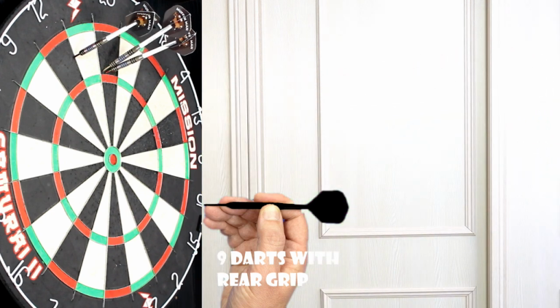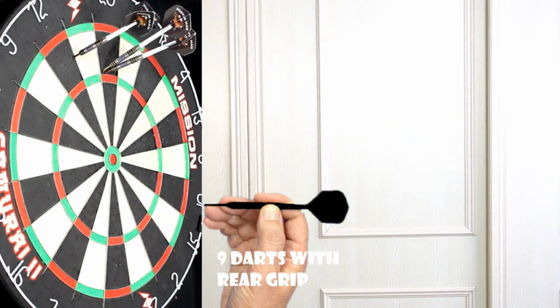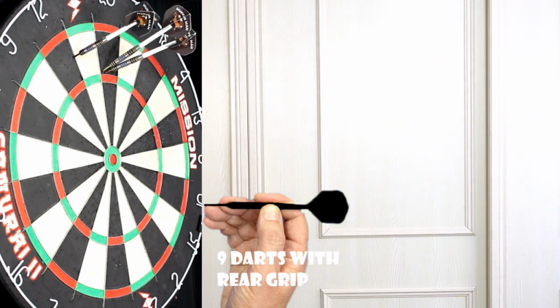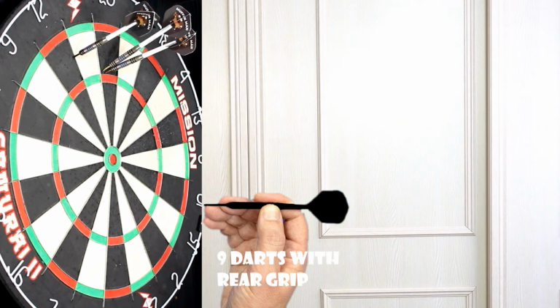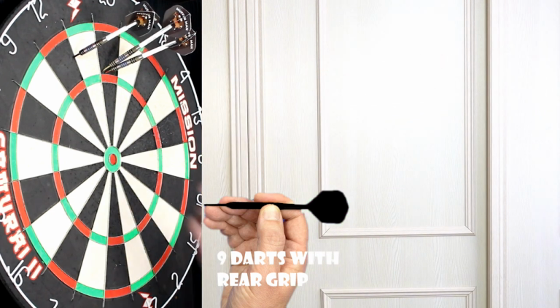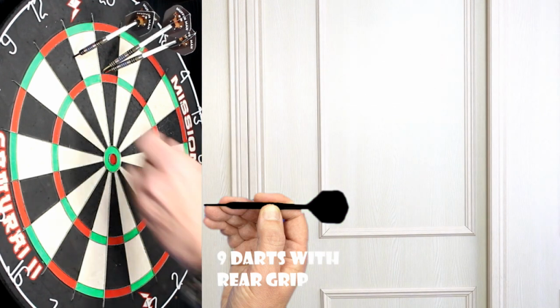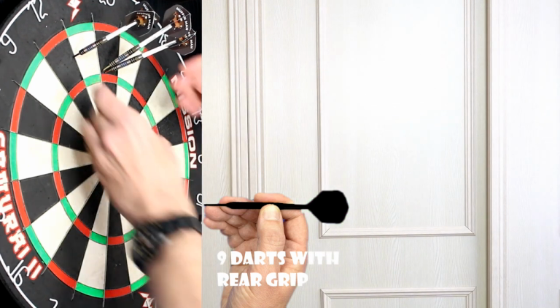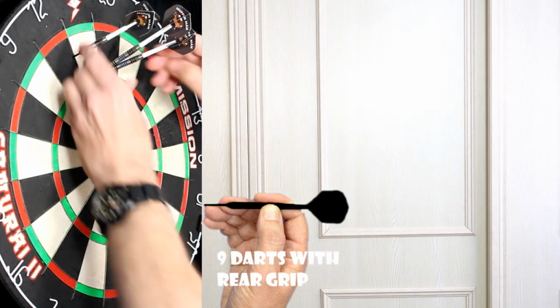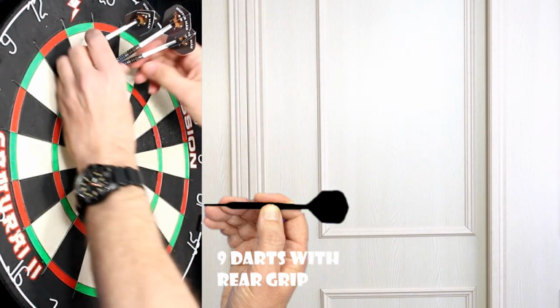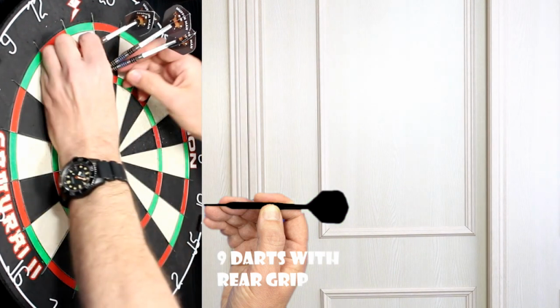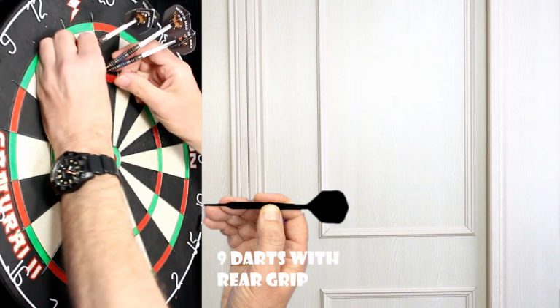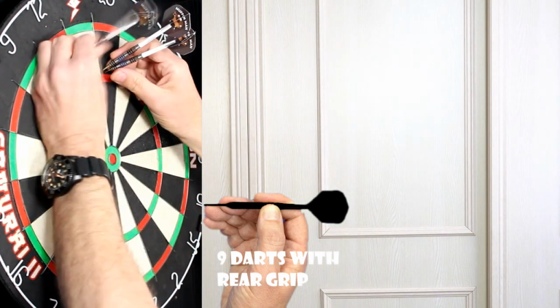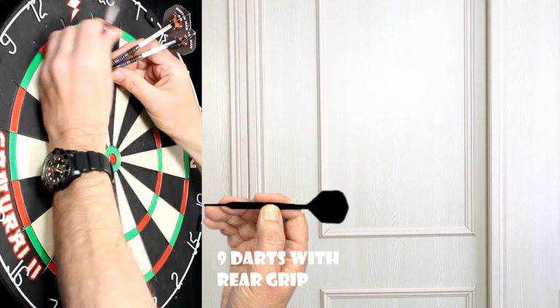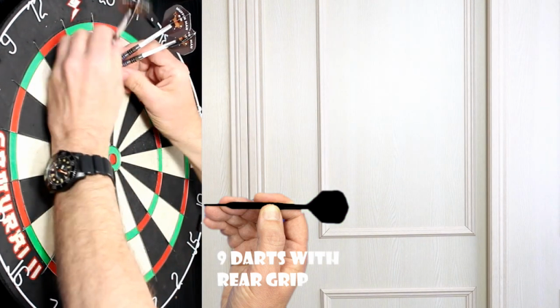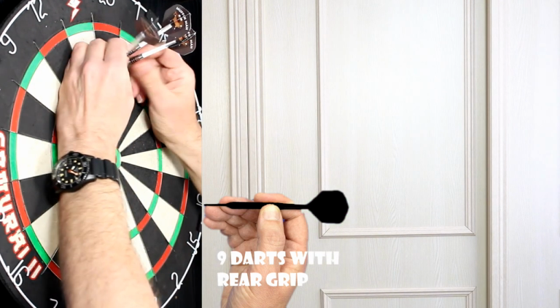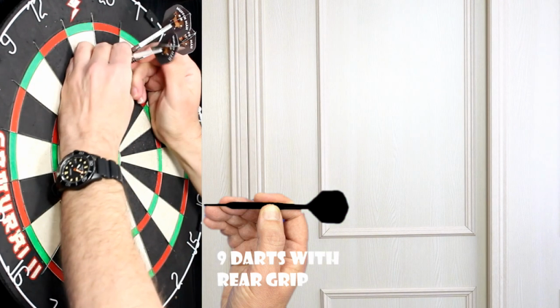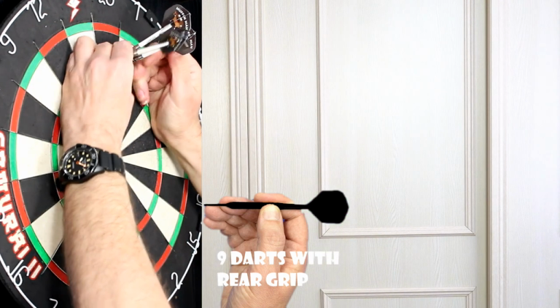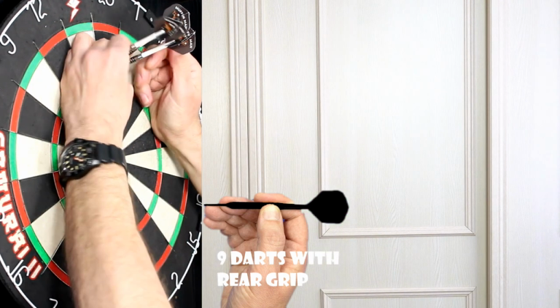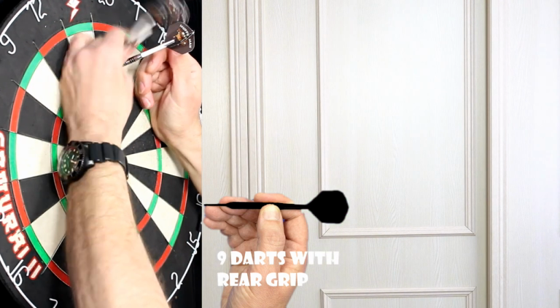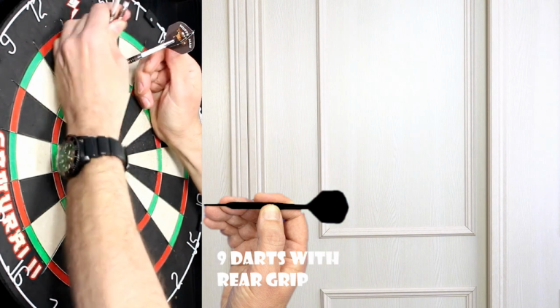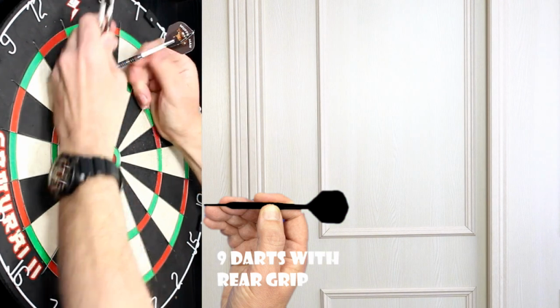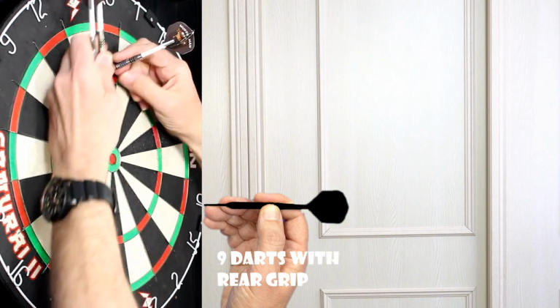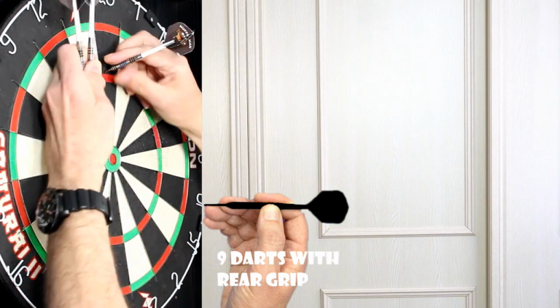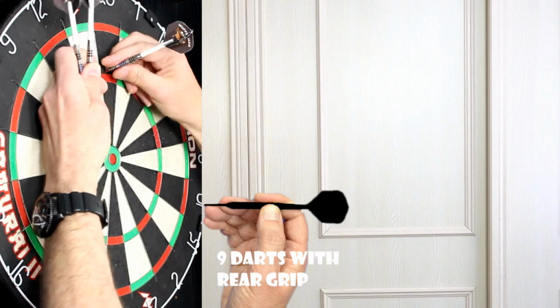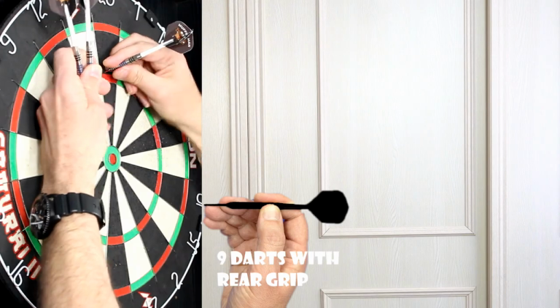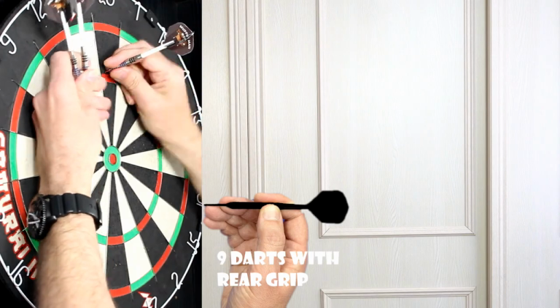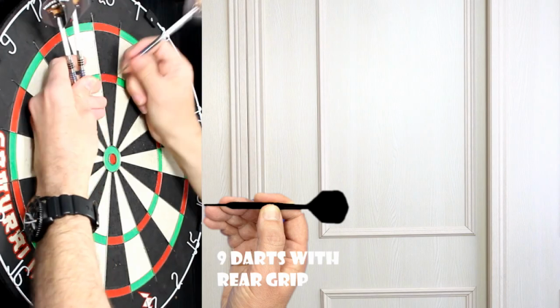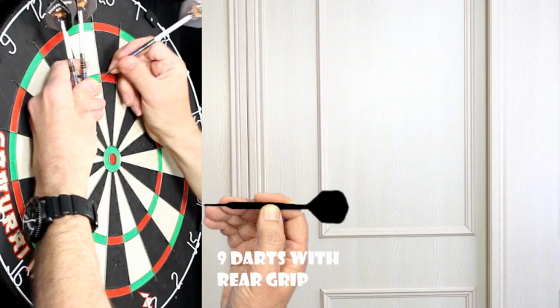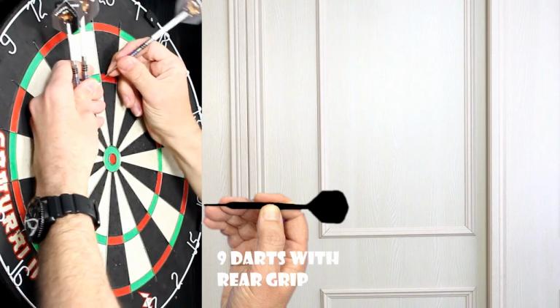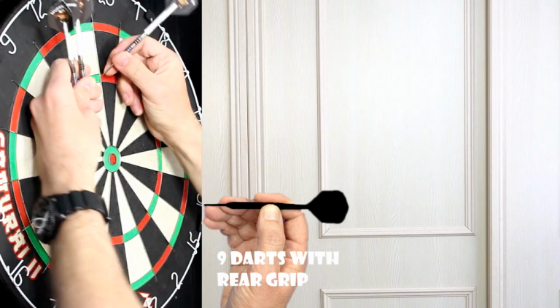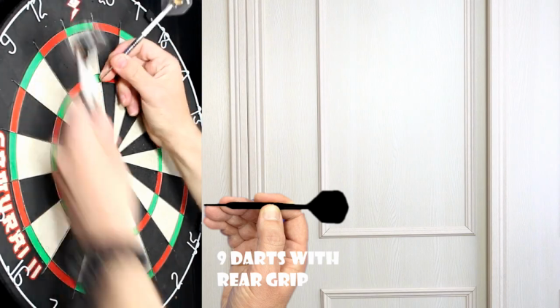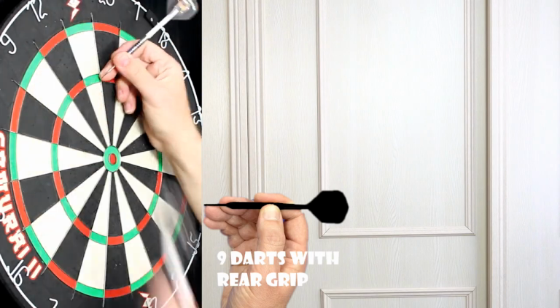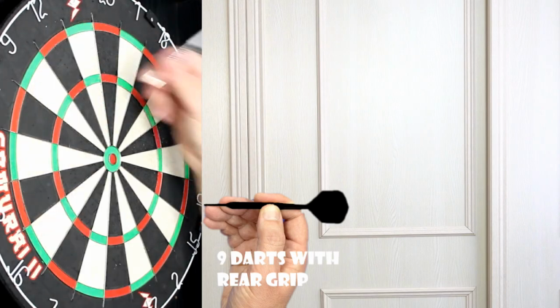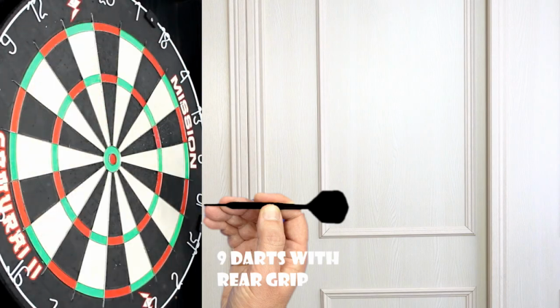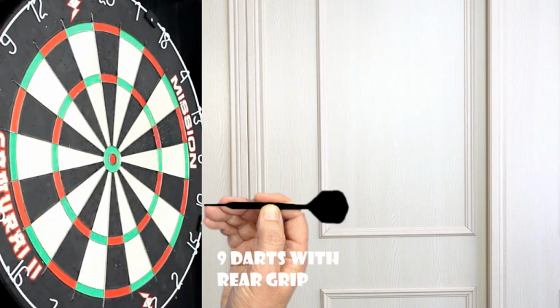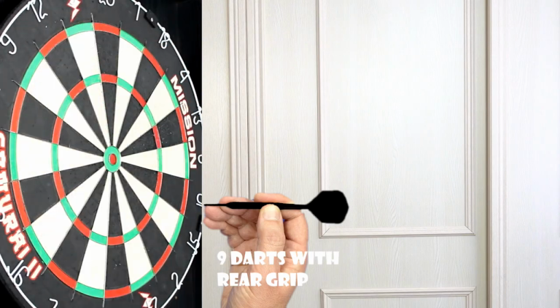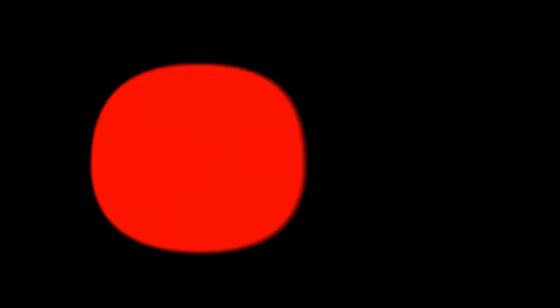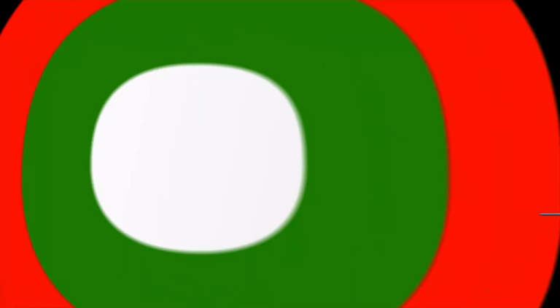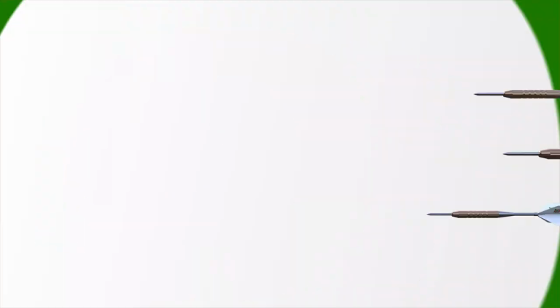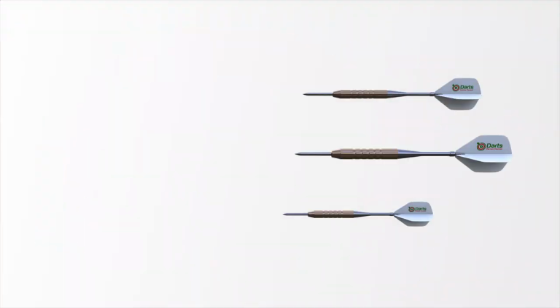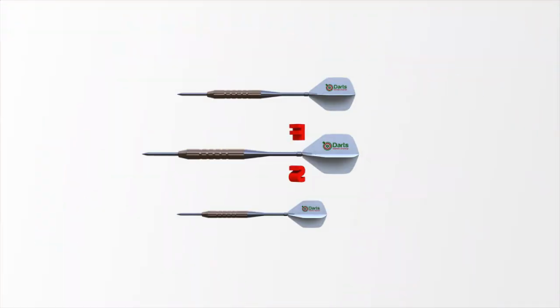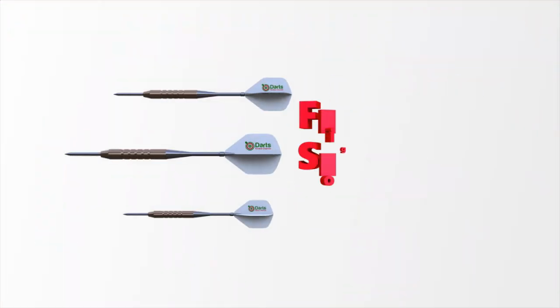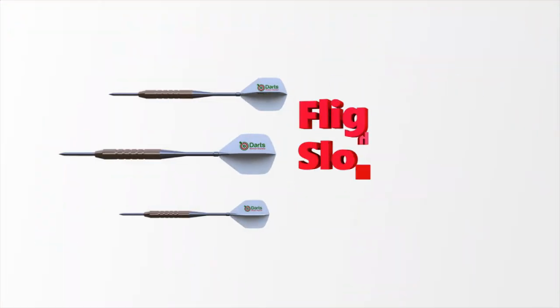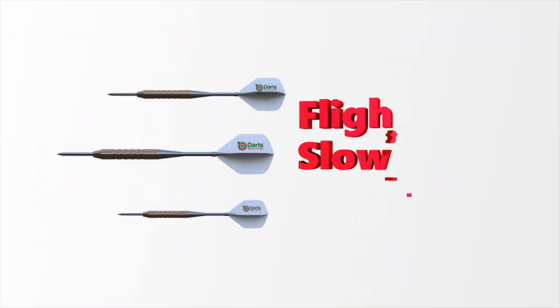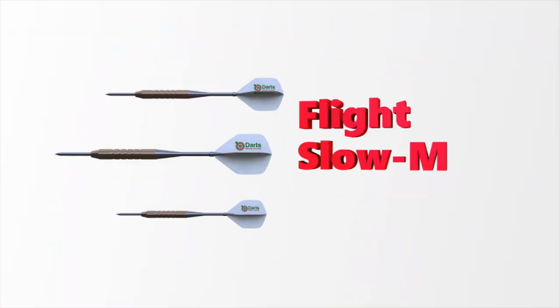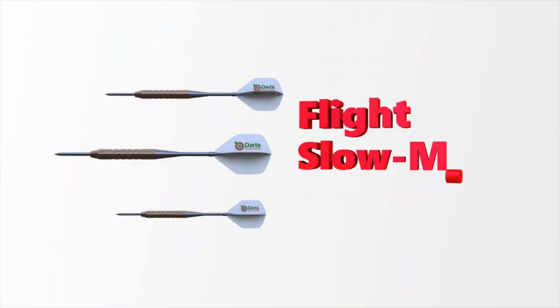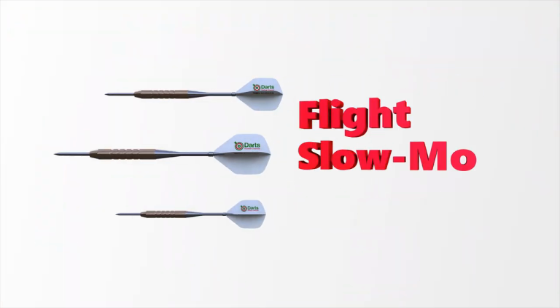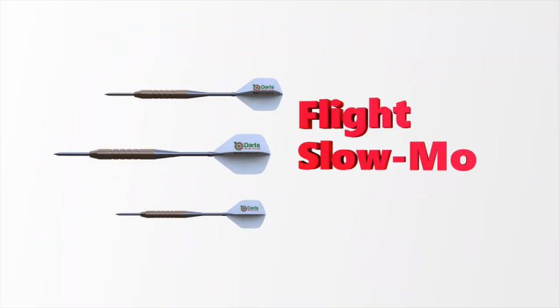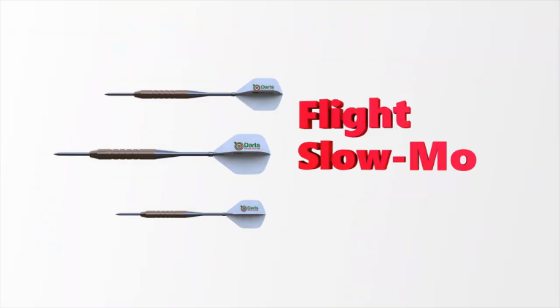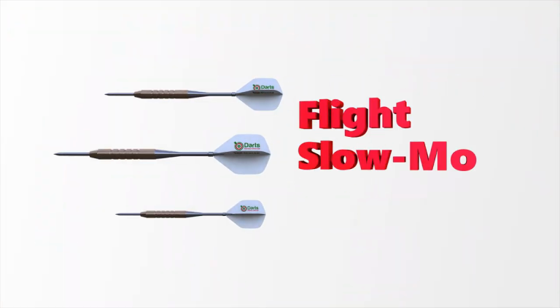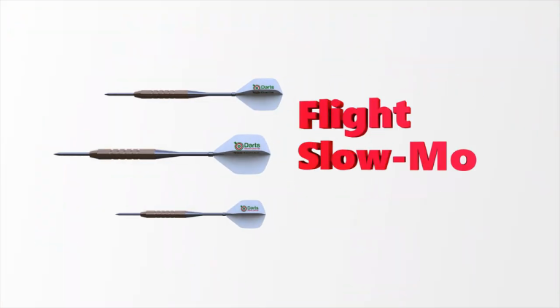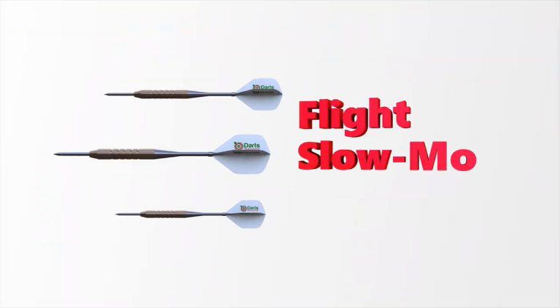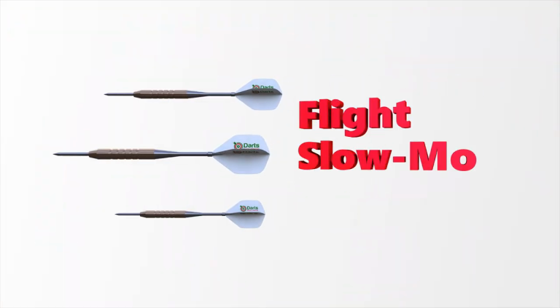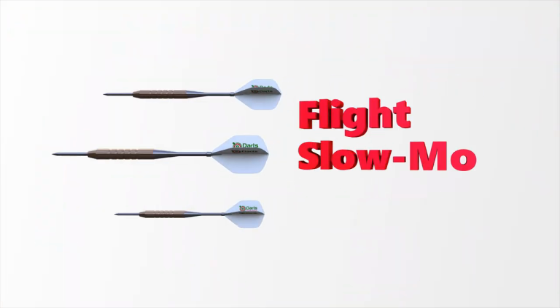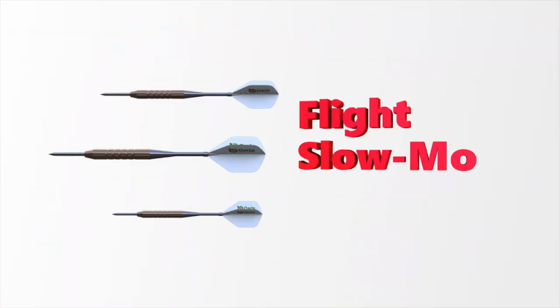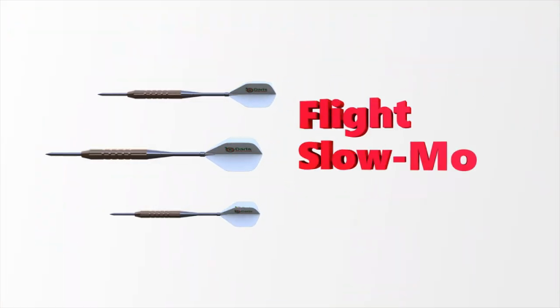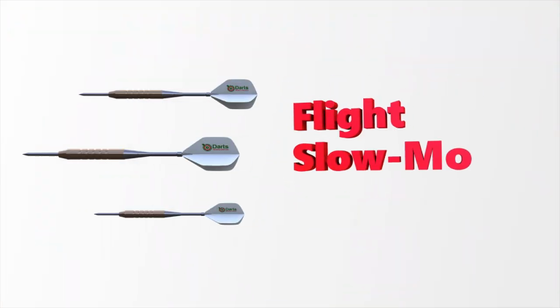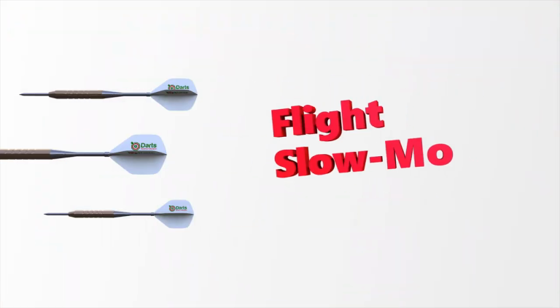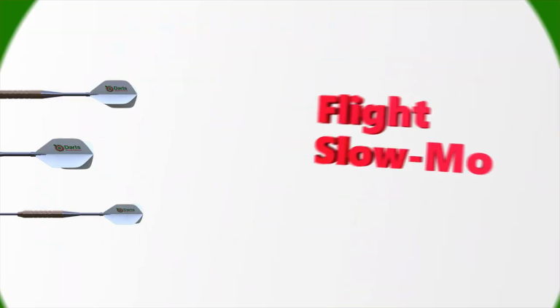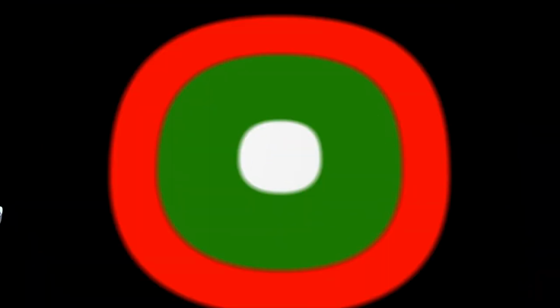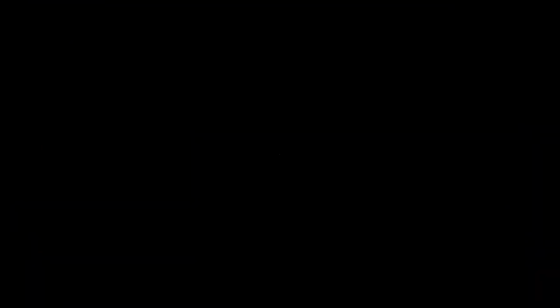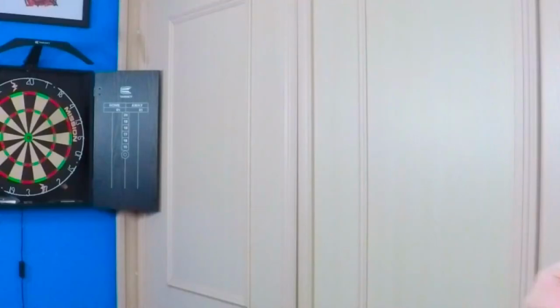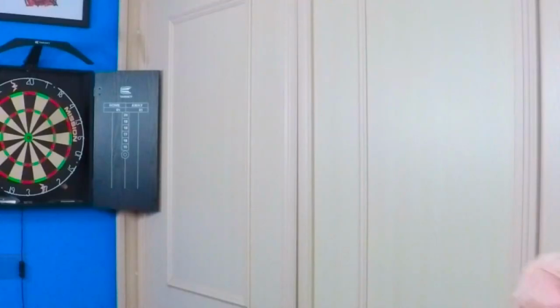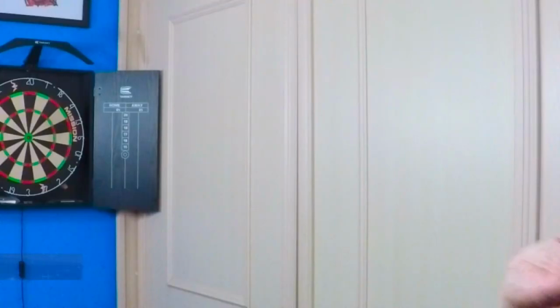It should be a nice all-rounder, and probably a very nice one for beginners.